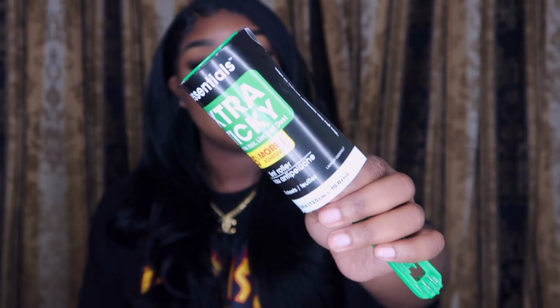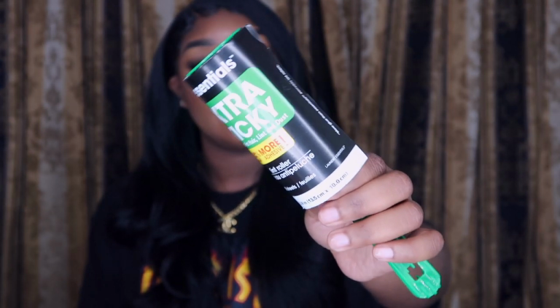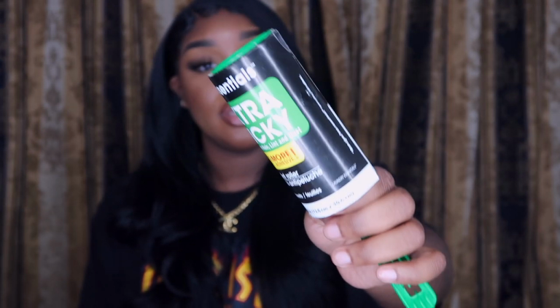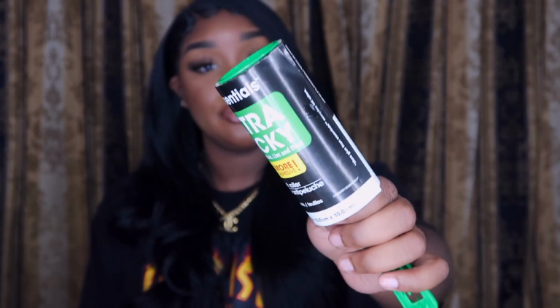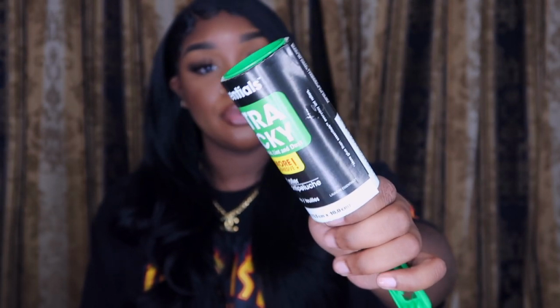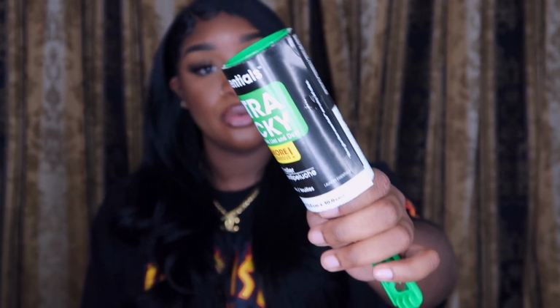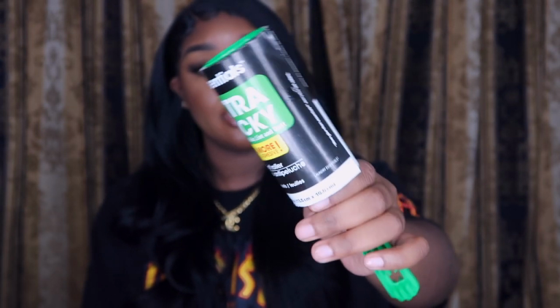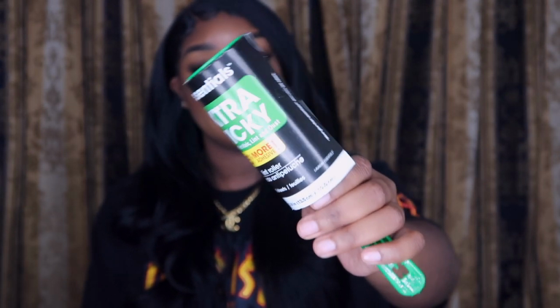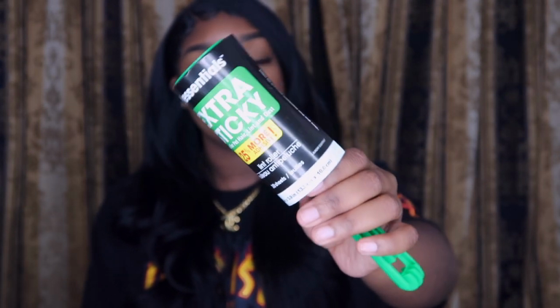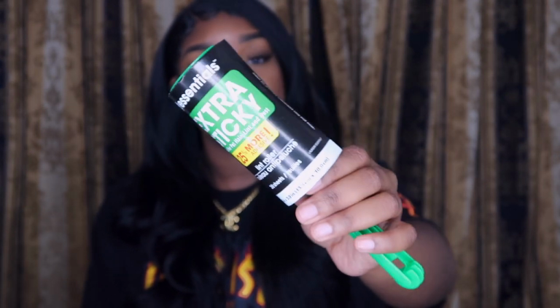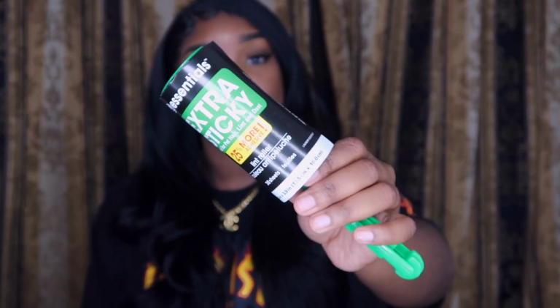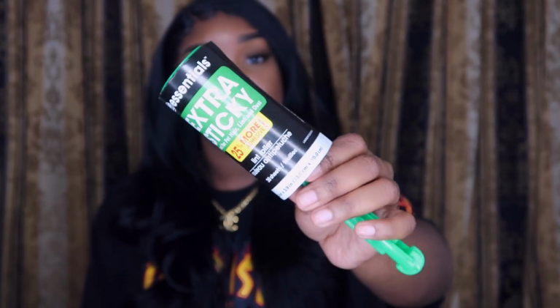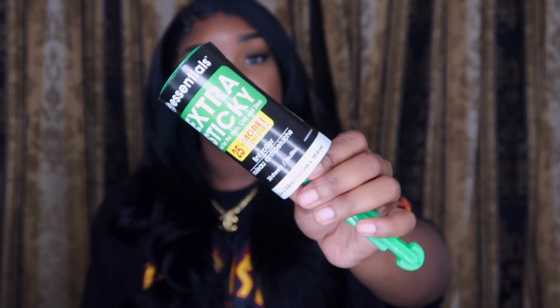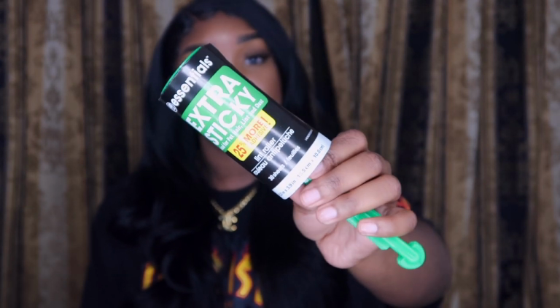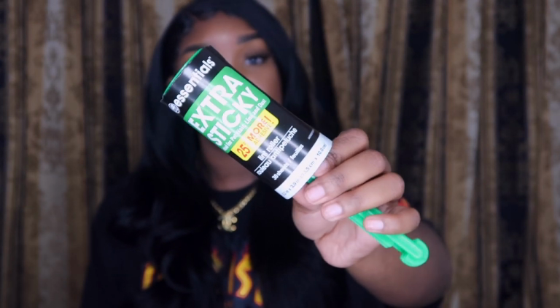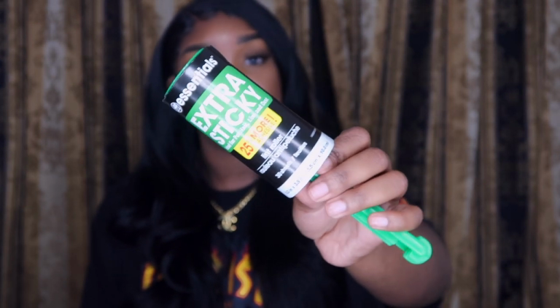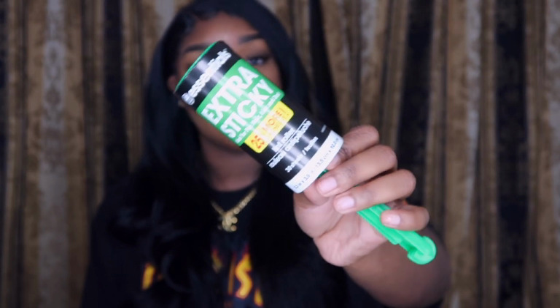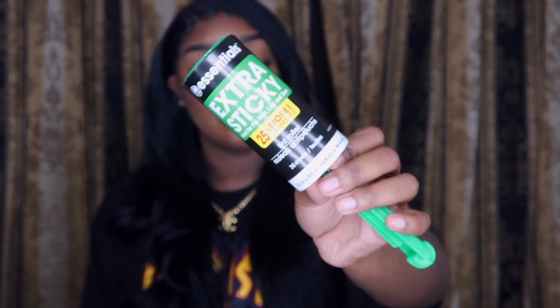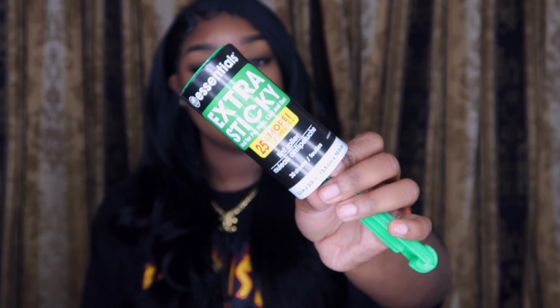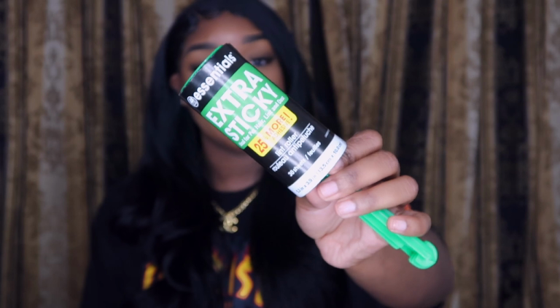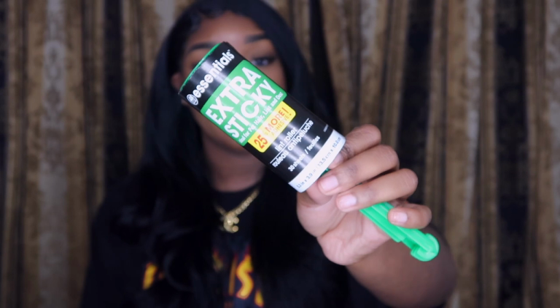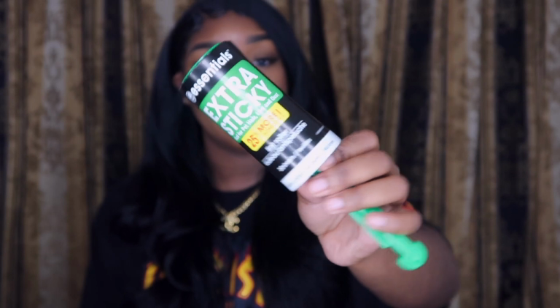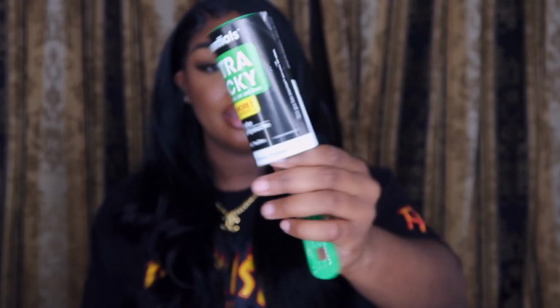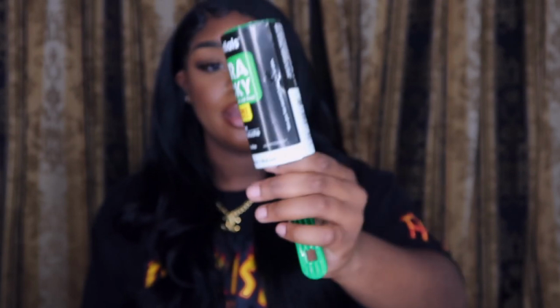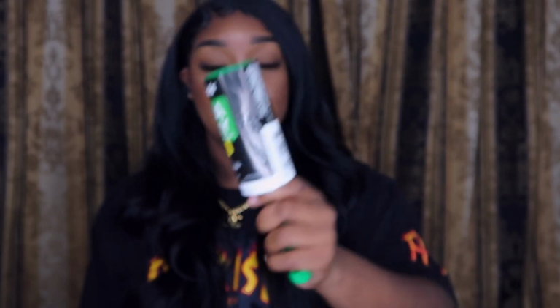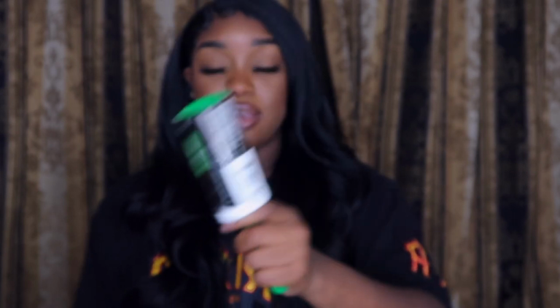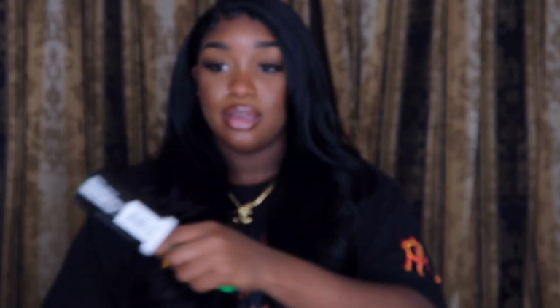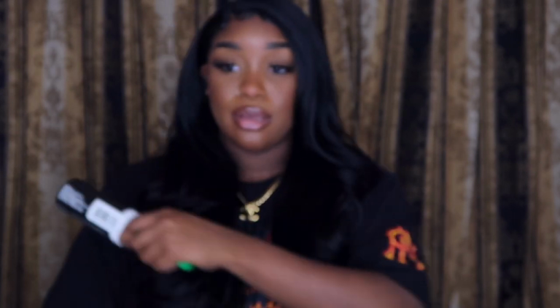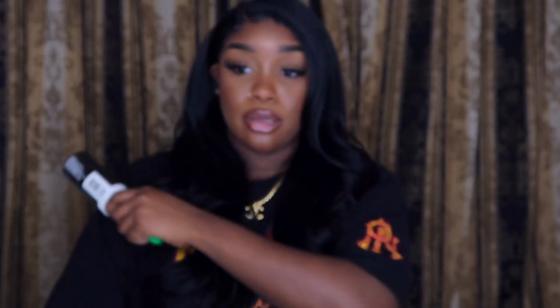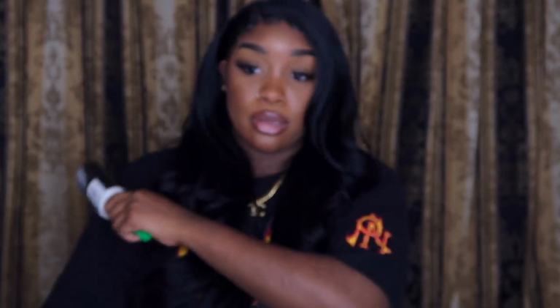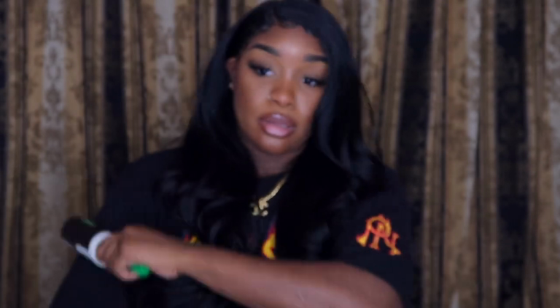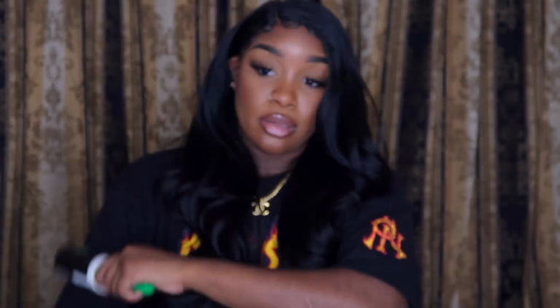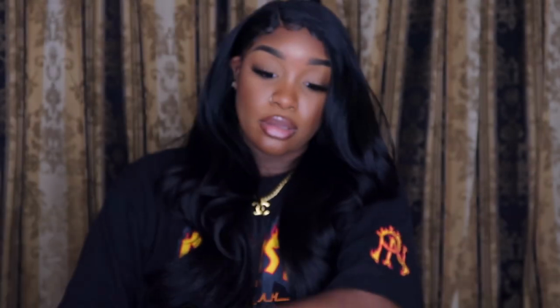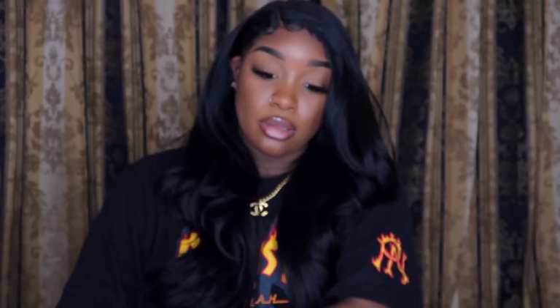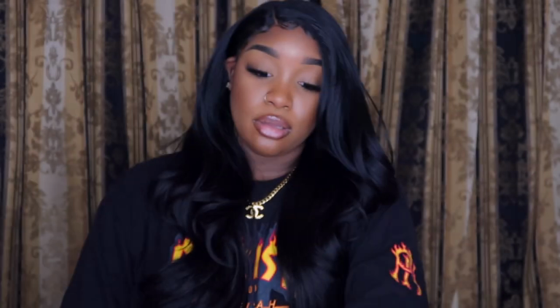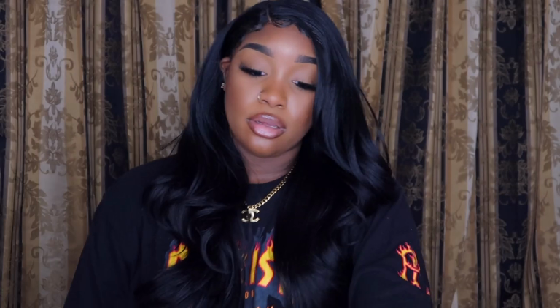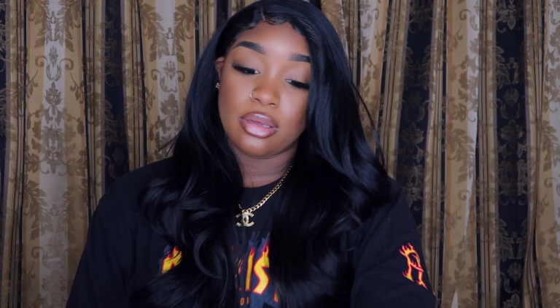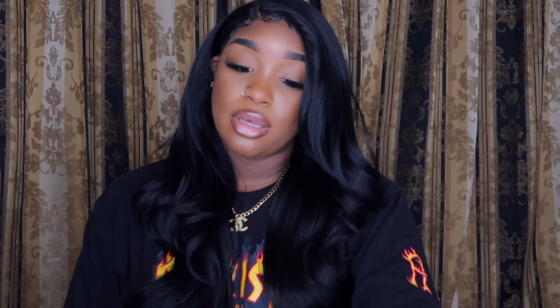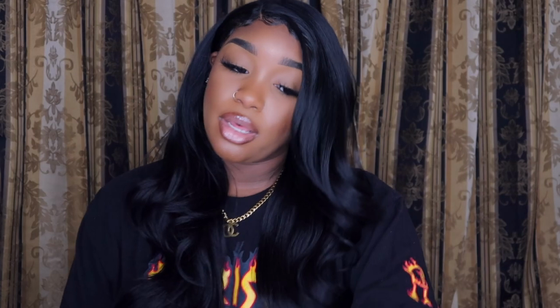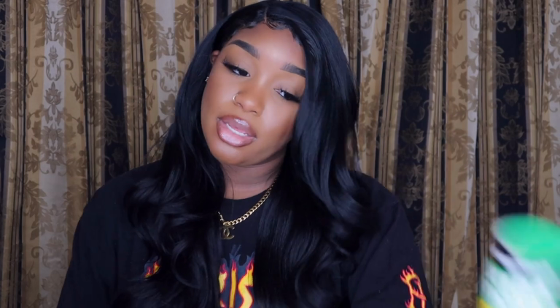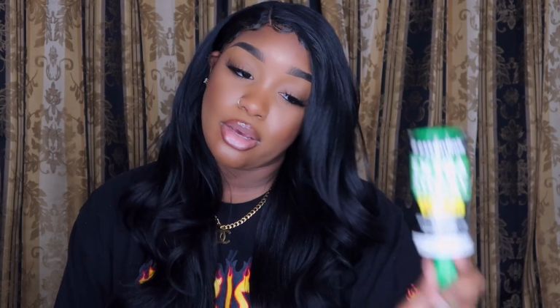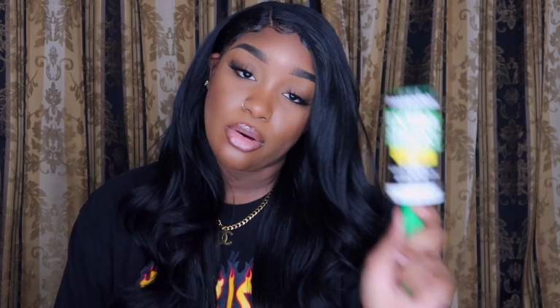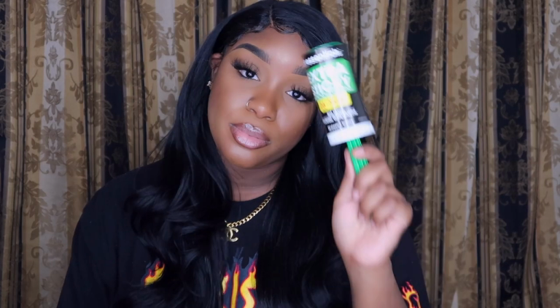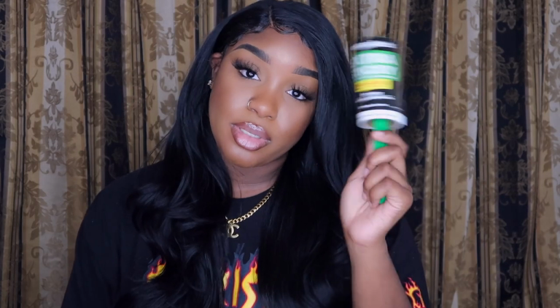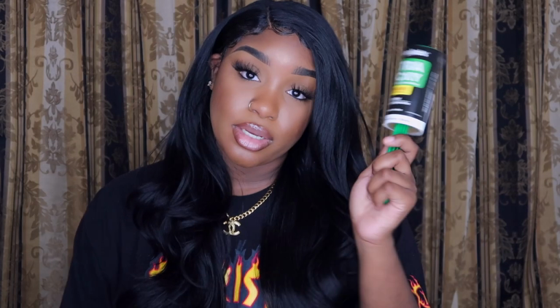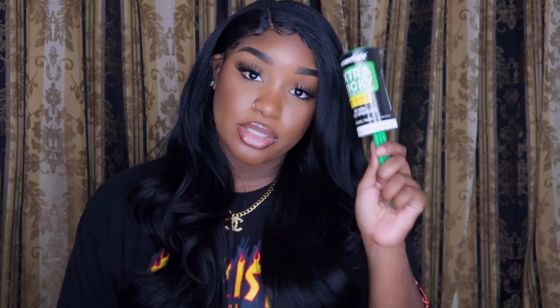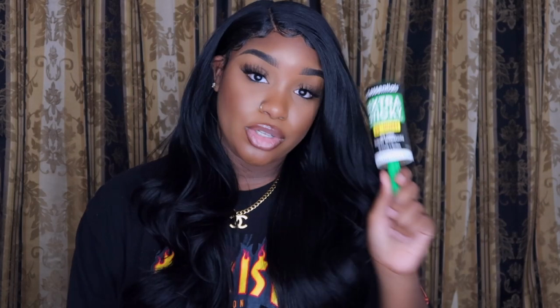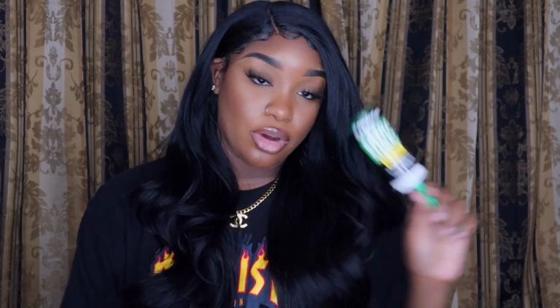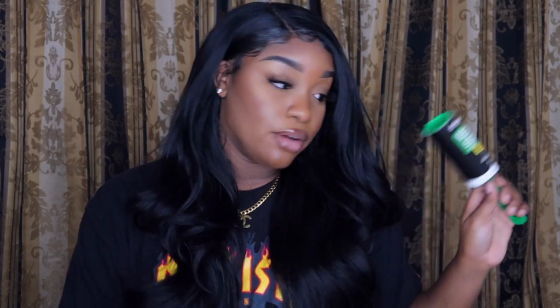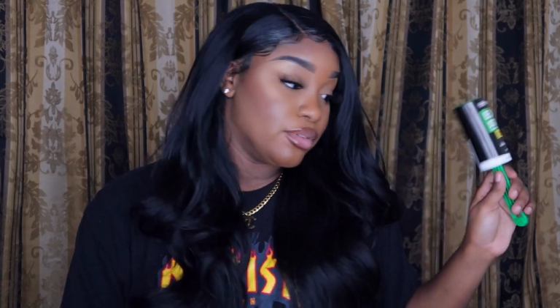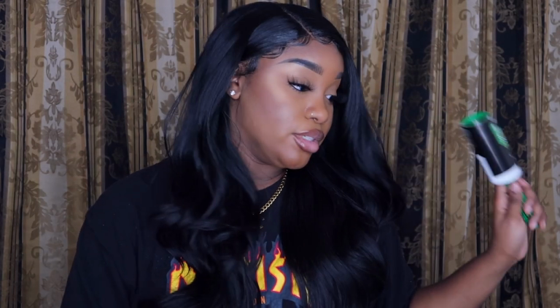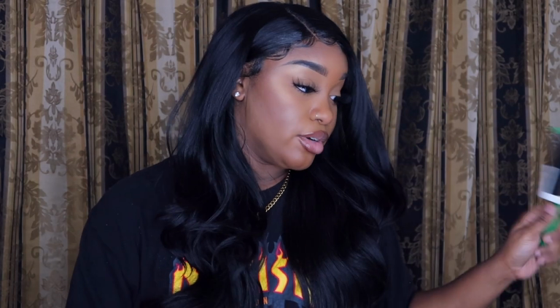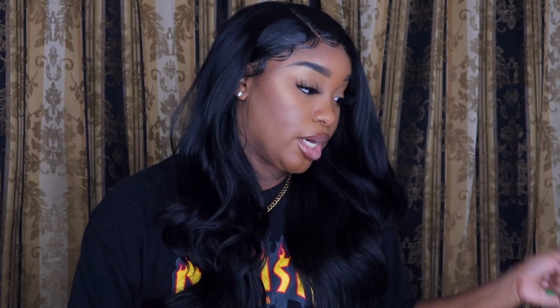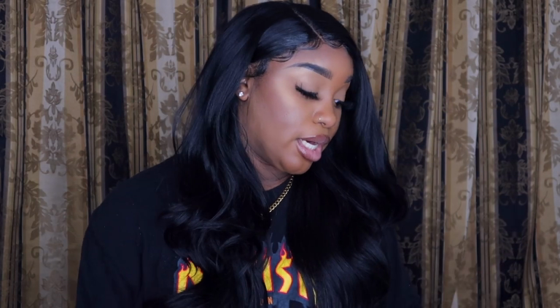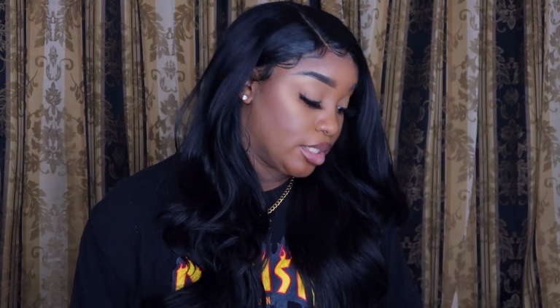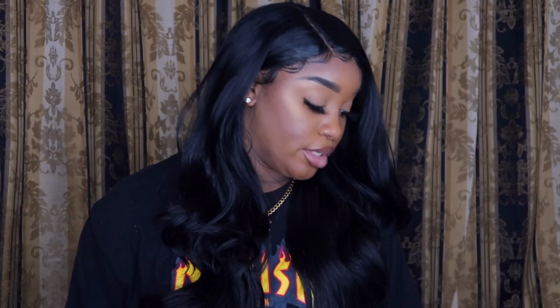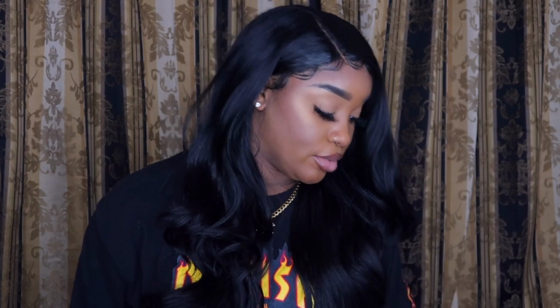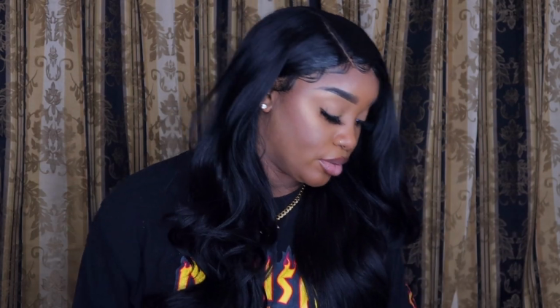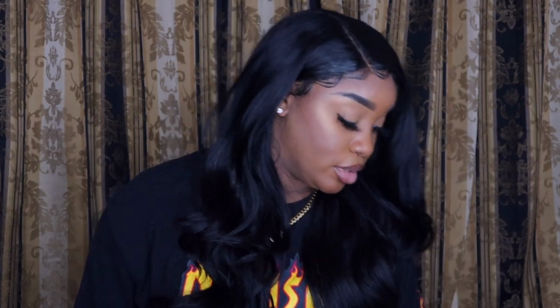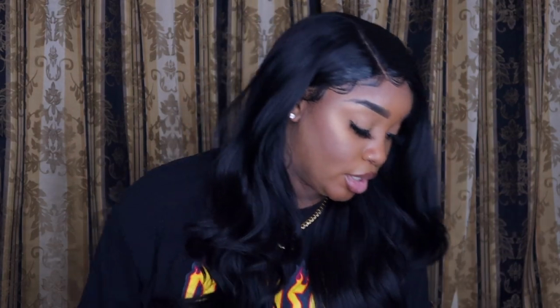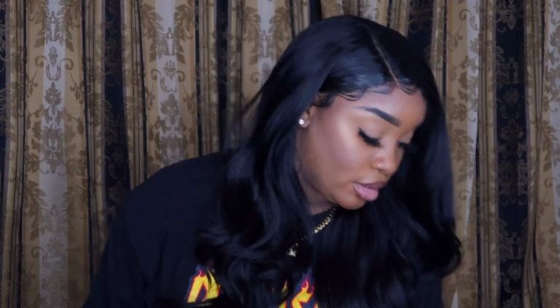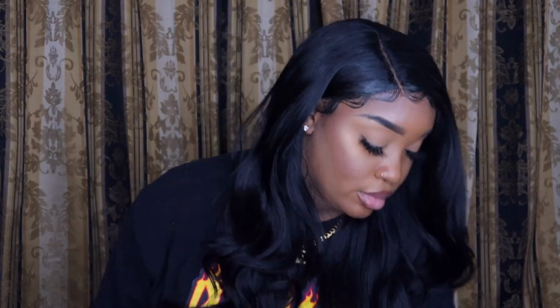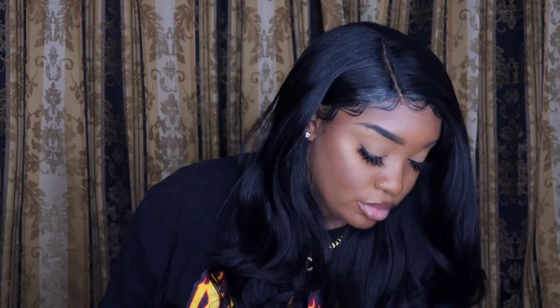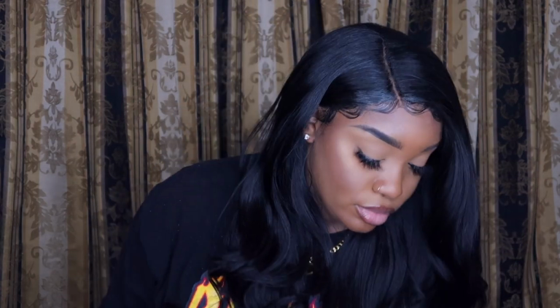I also got a lip roller — lip rollers are the plug.